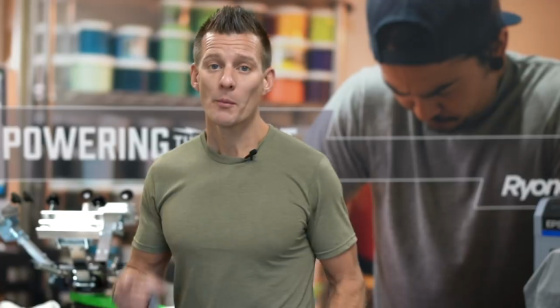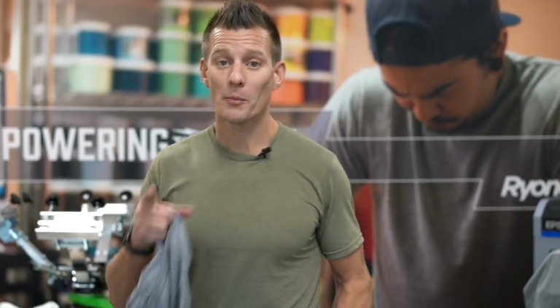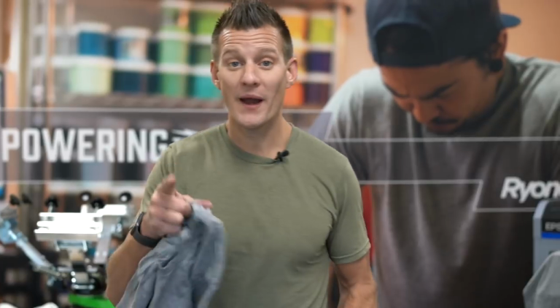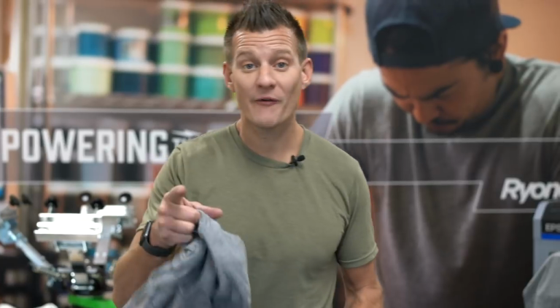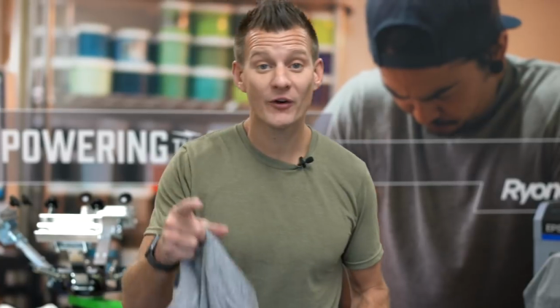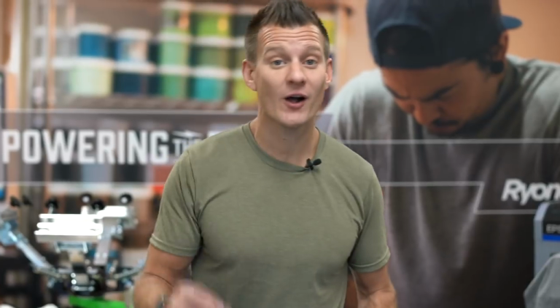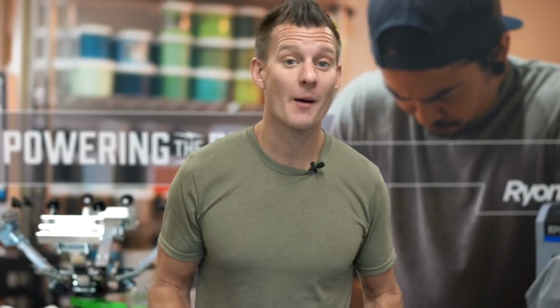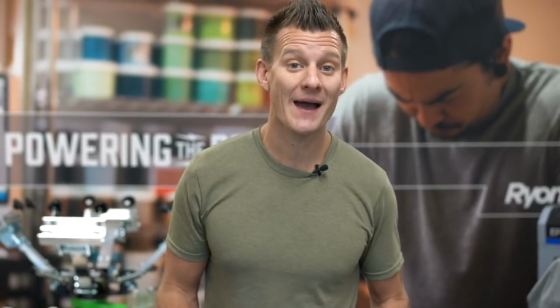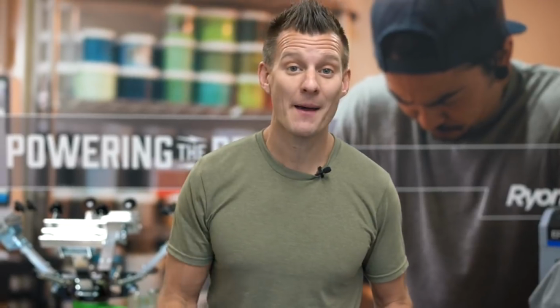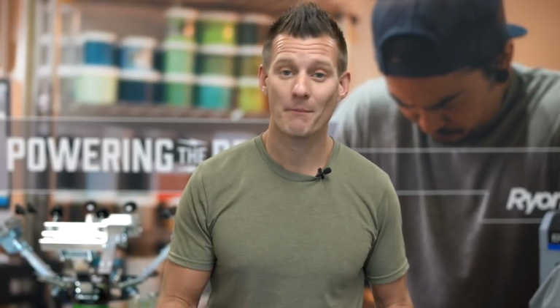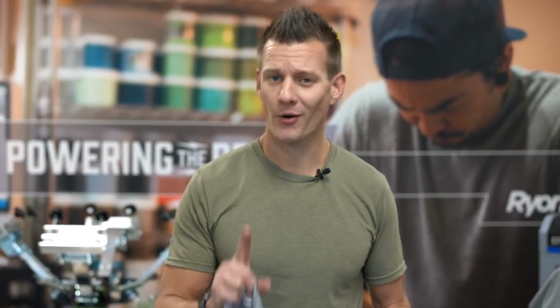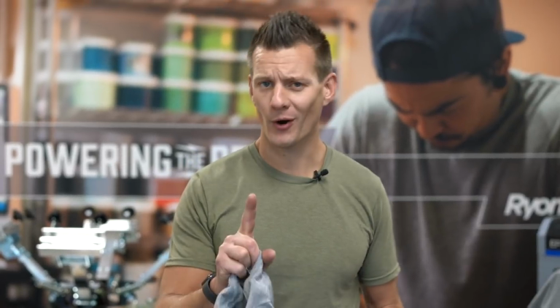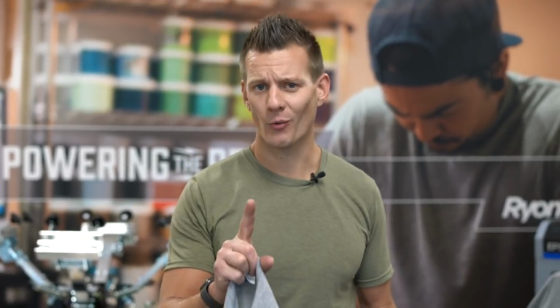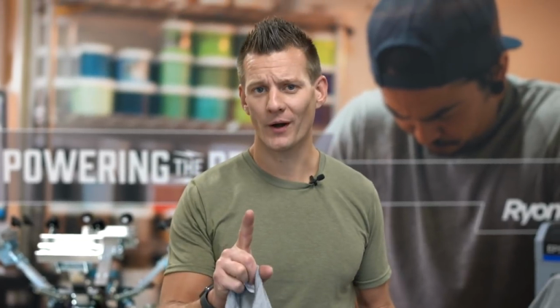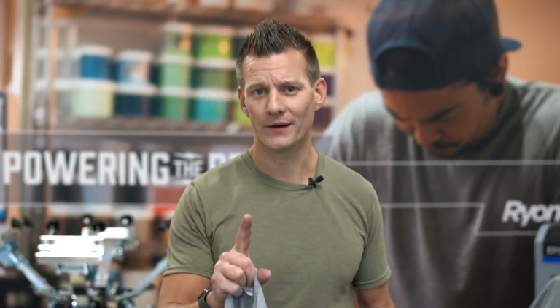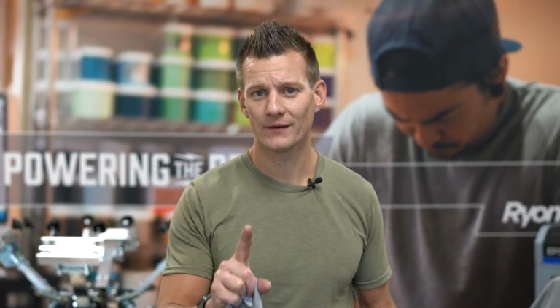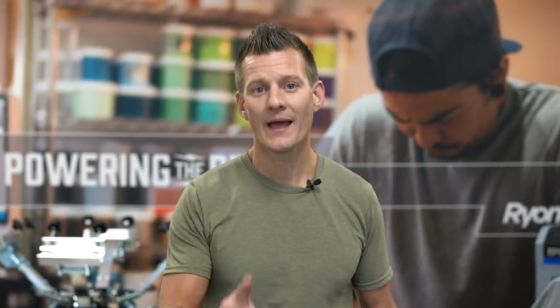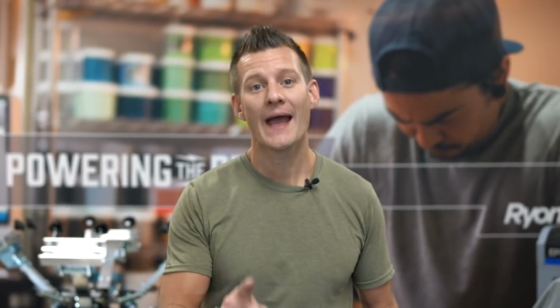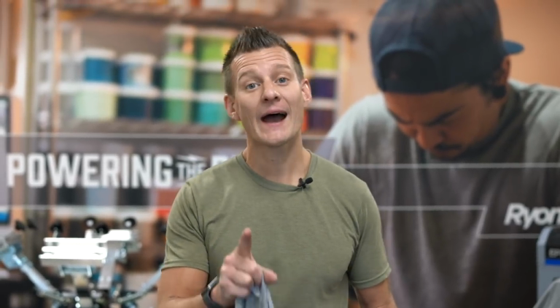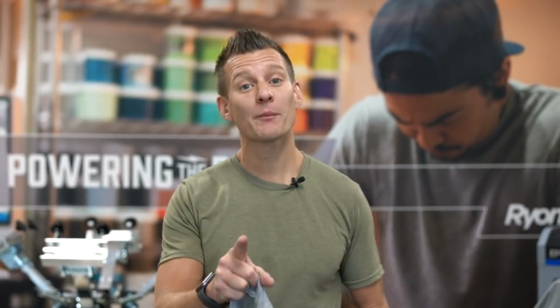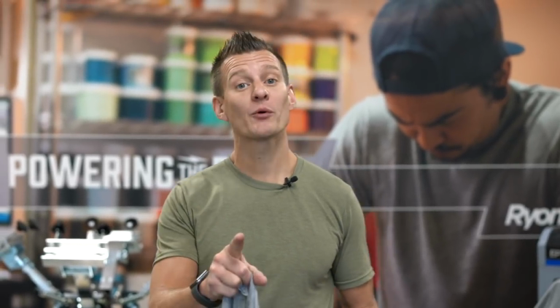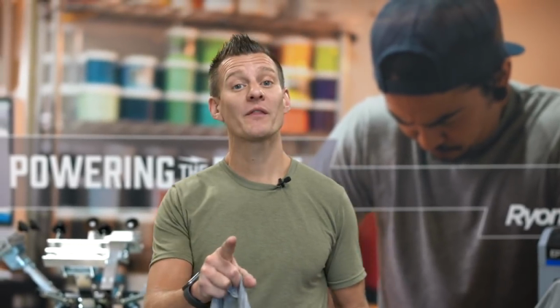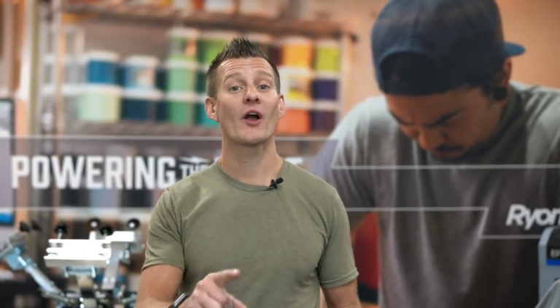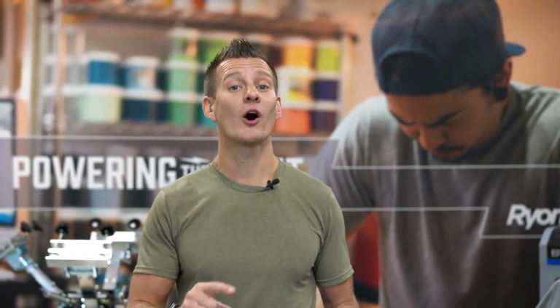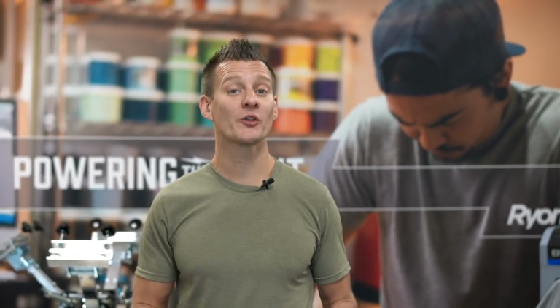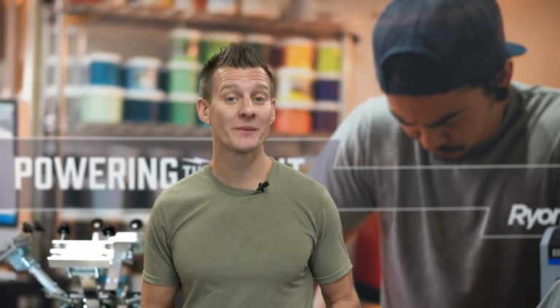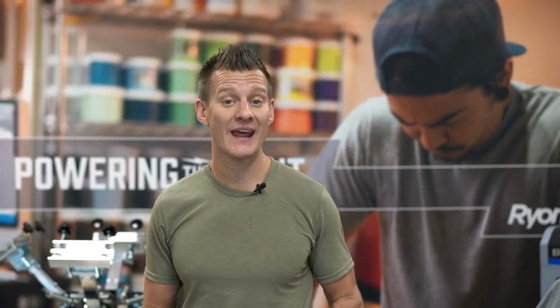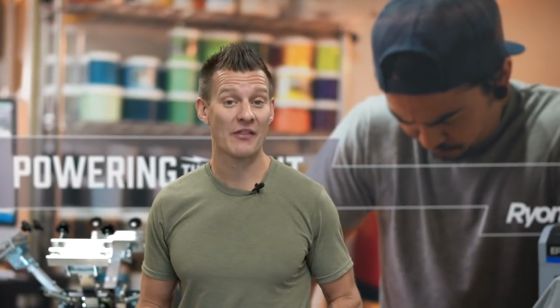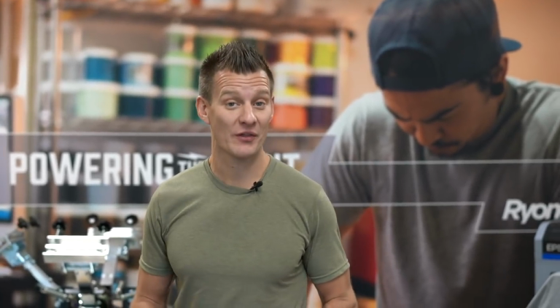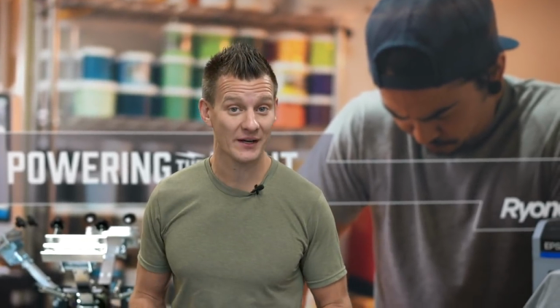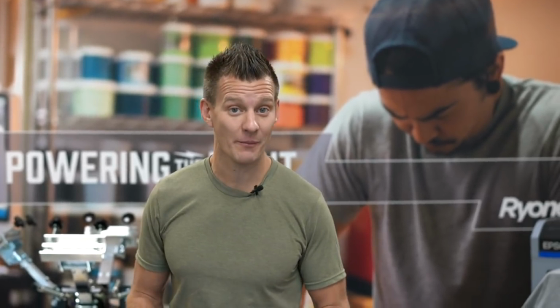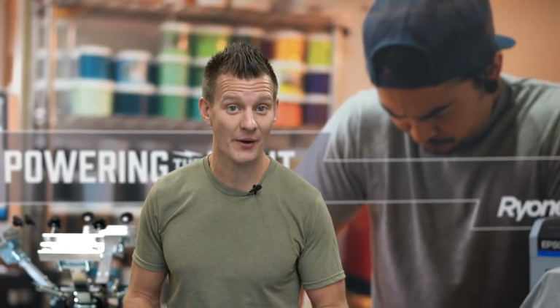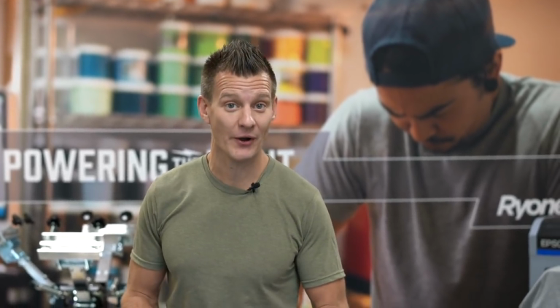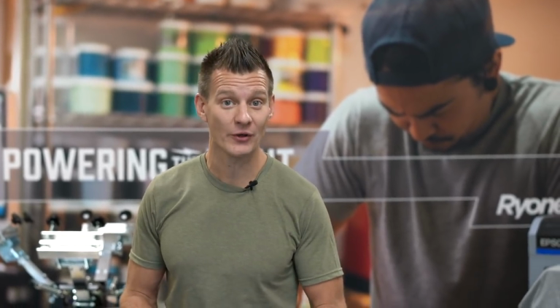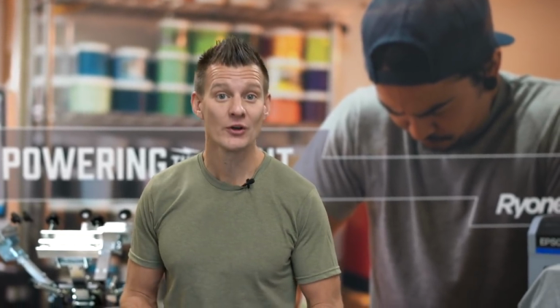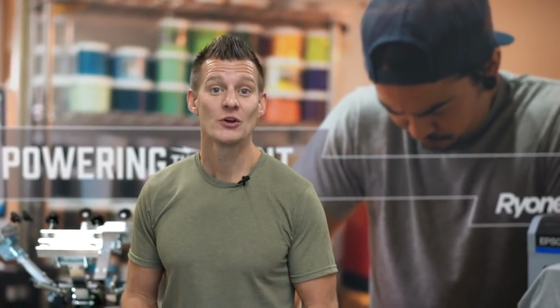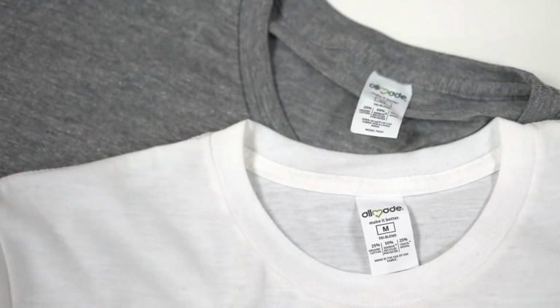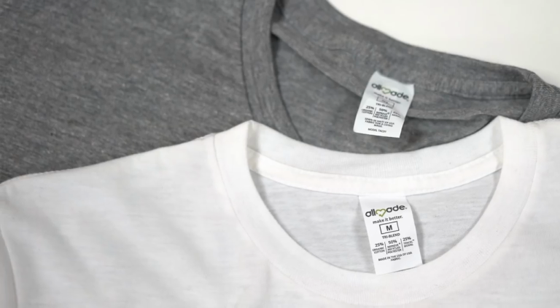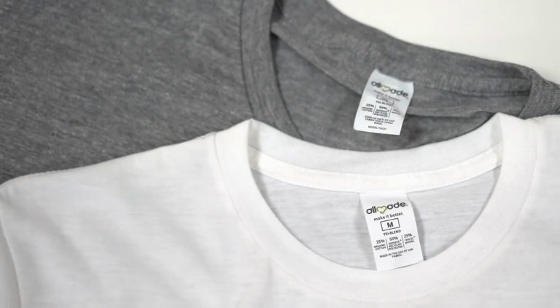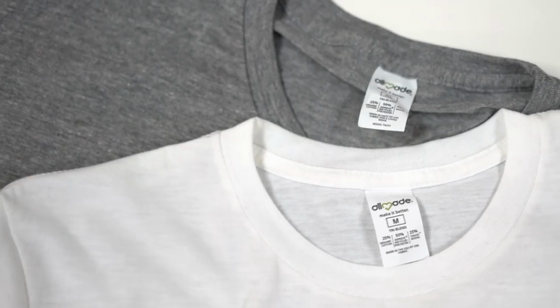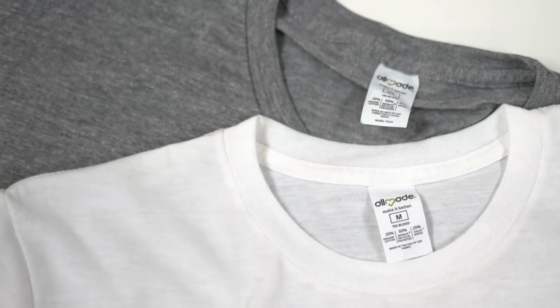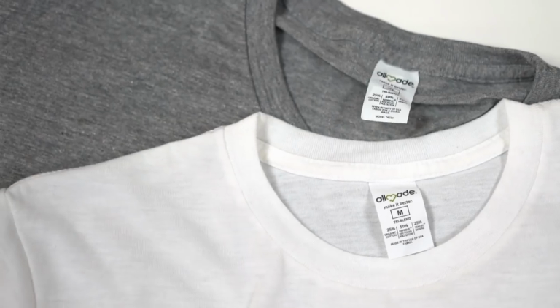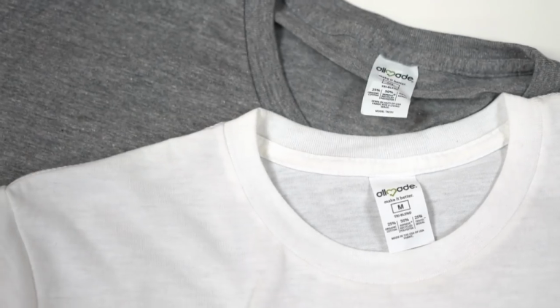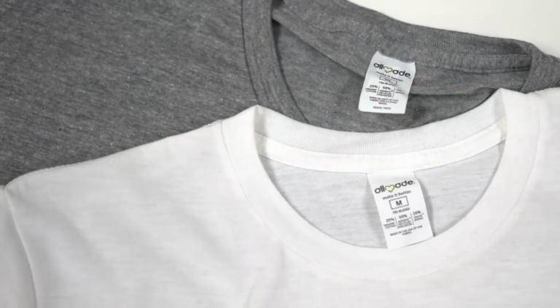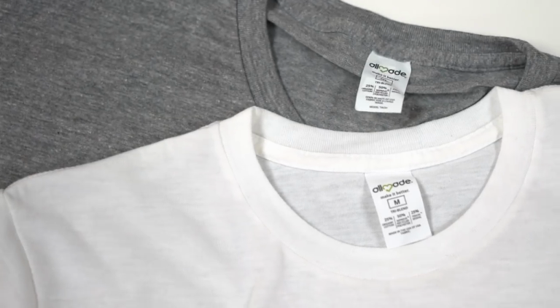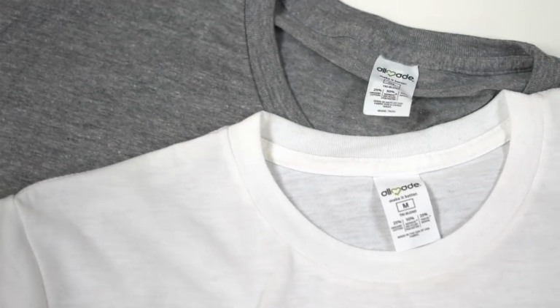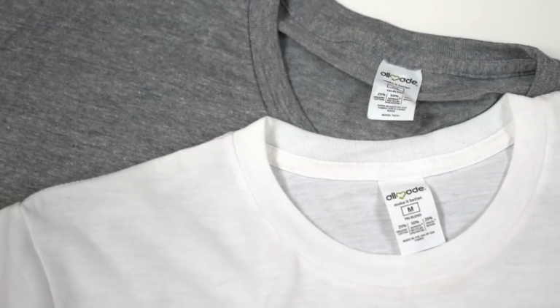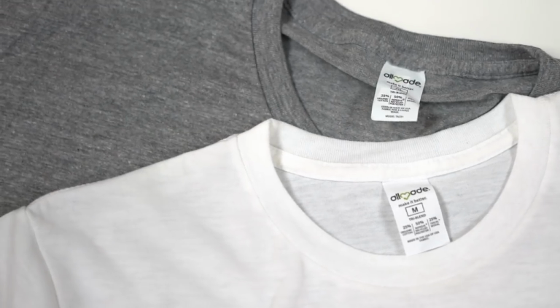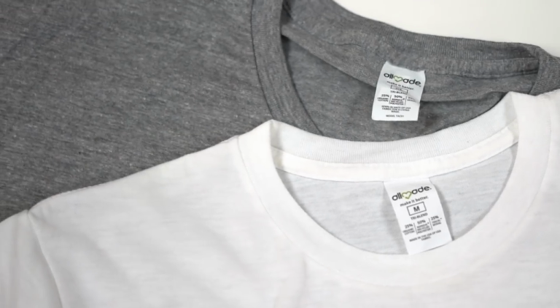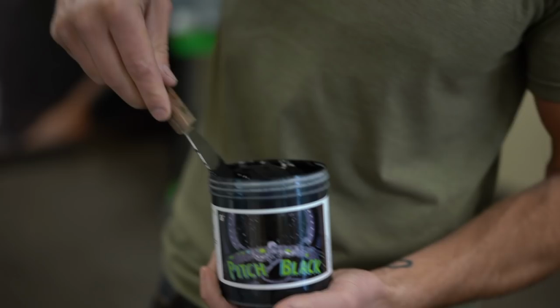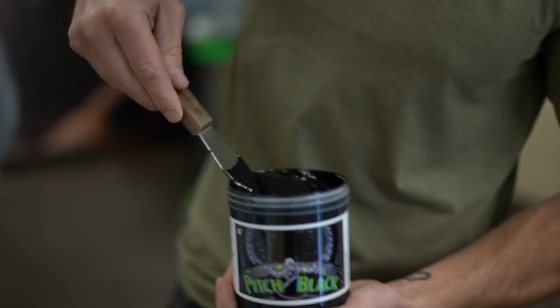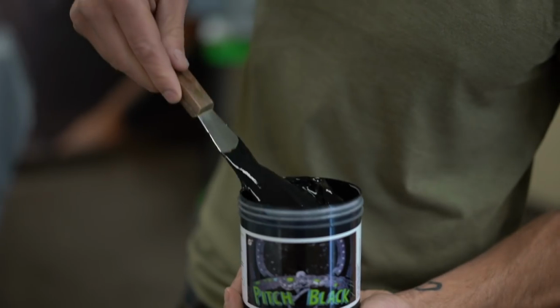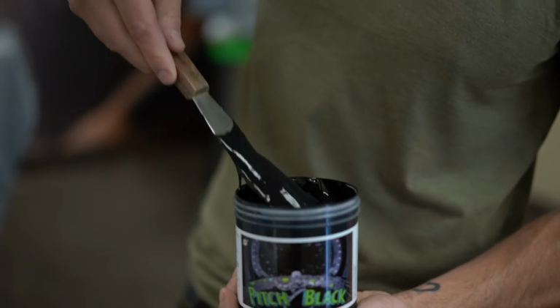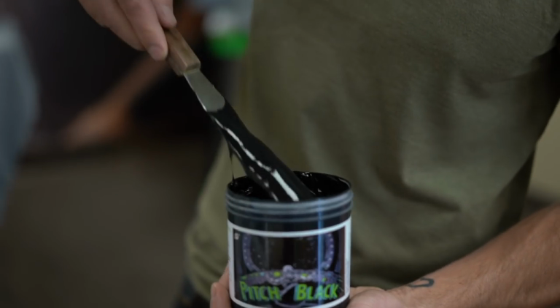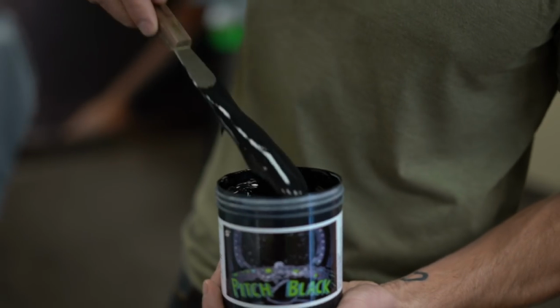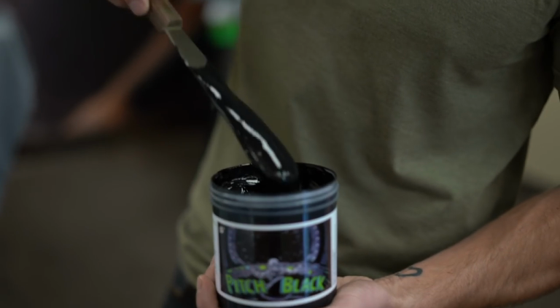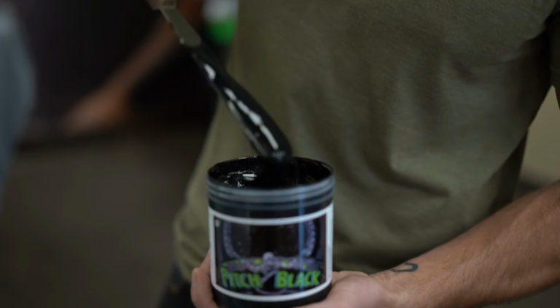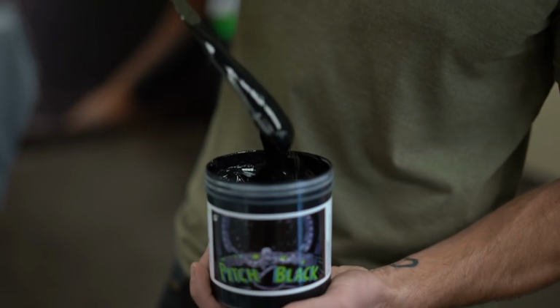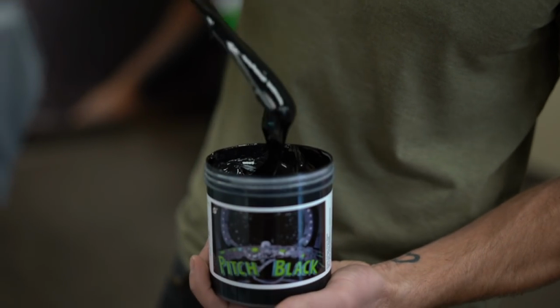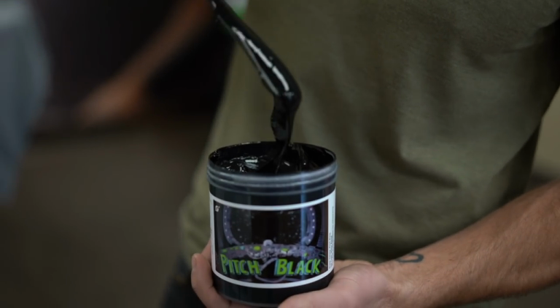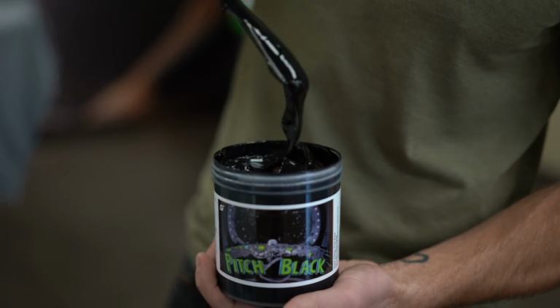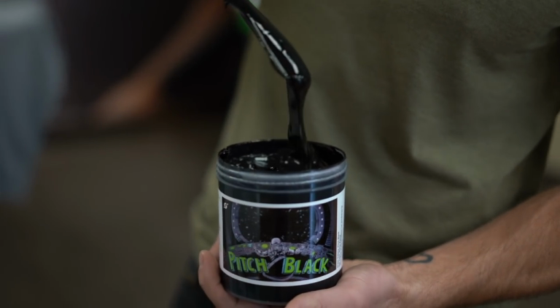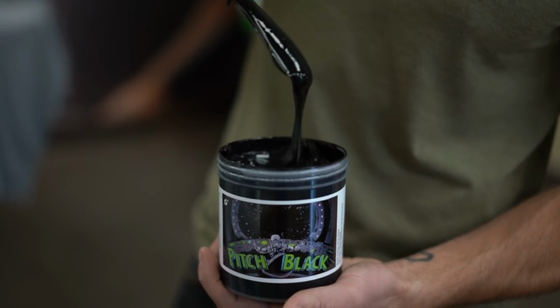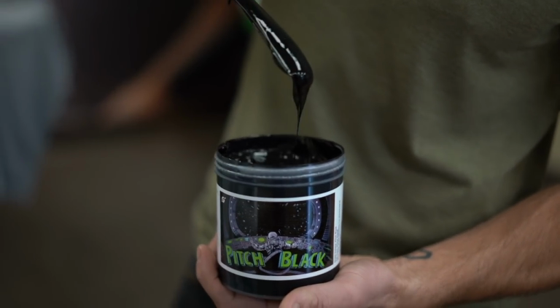Prepare for combat, part one. How to print the ultimate athletic apparel using All Made t-shirts and Green Galaxy water-based ink.